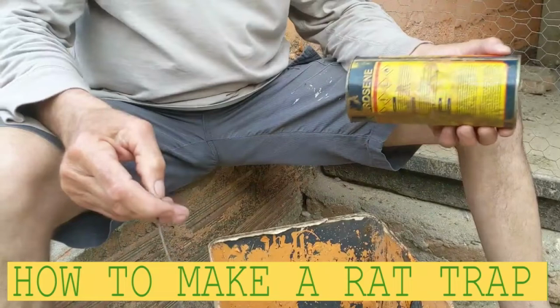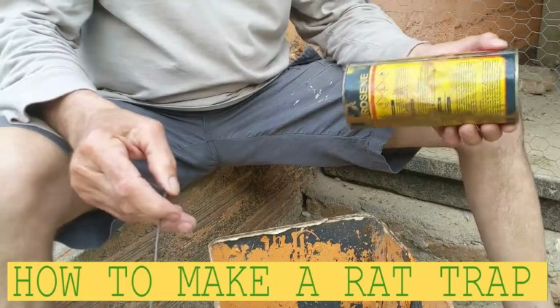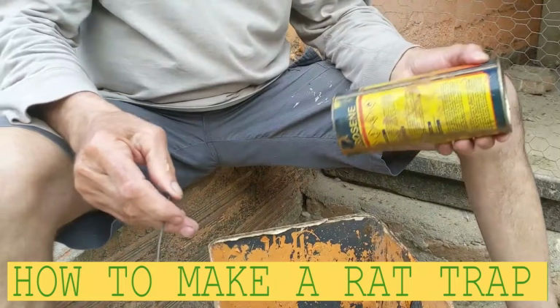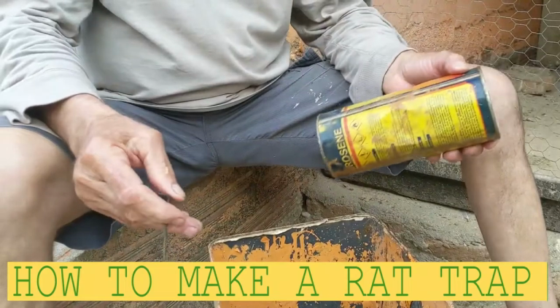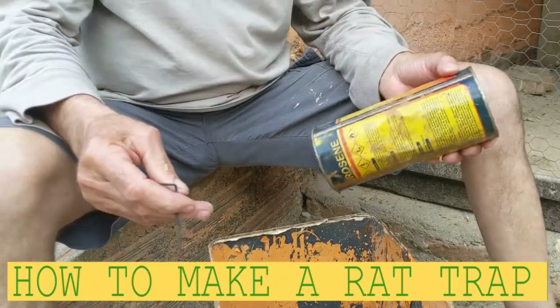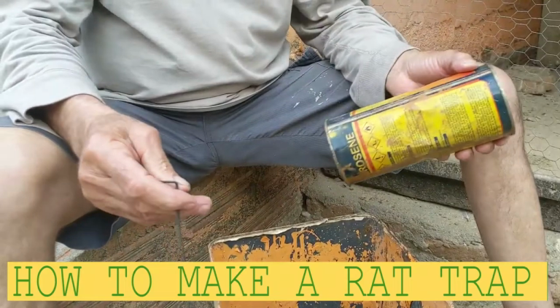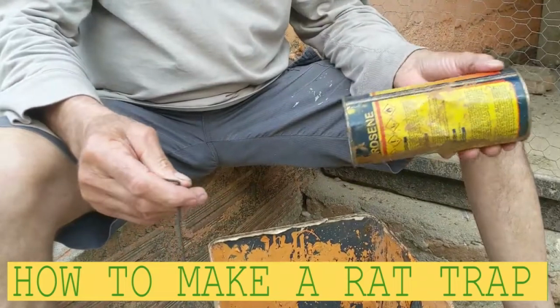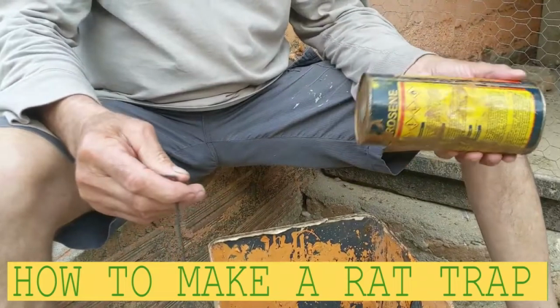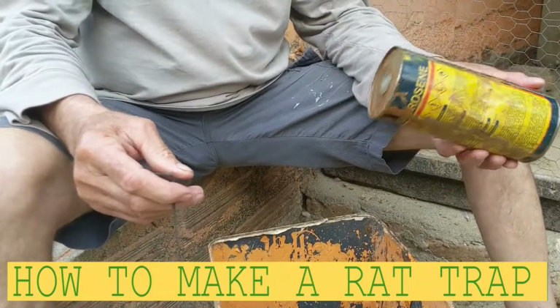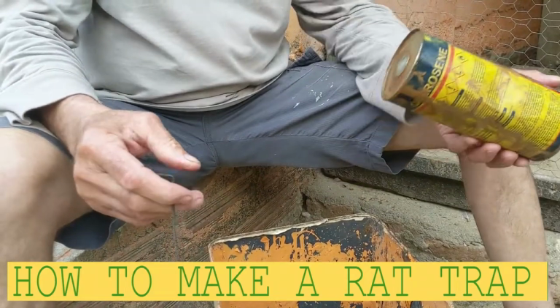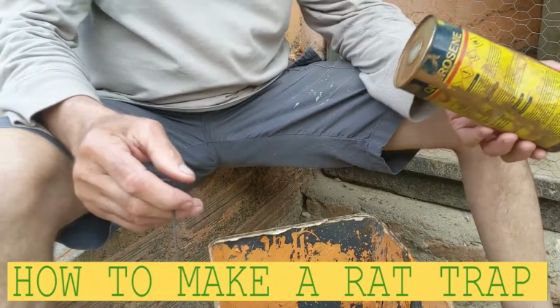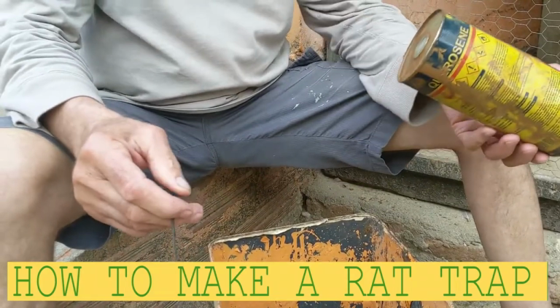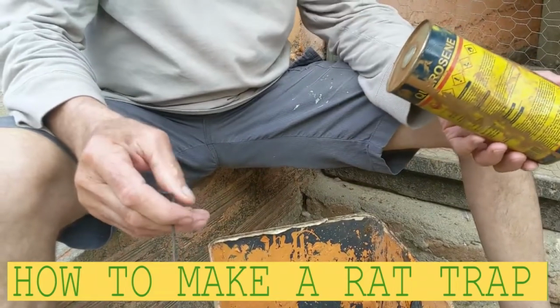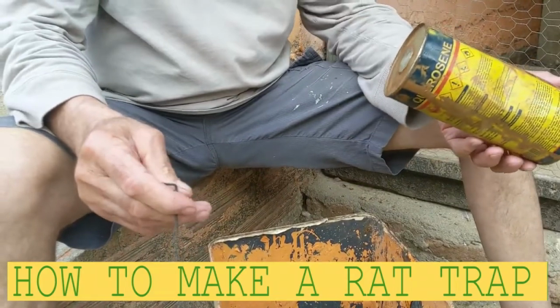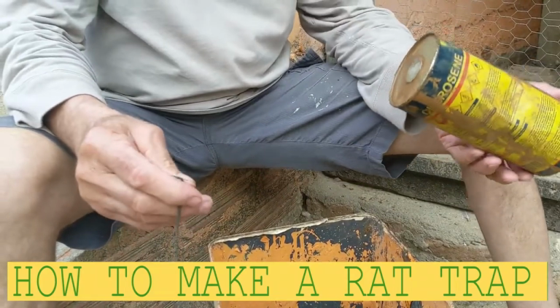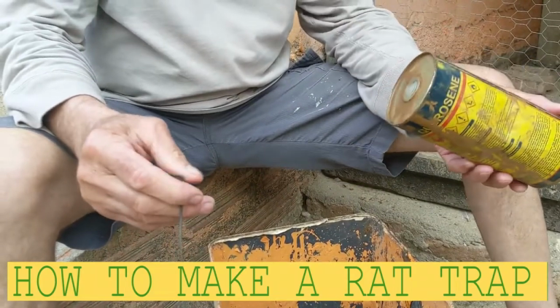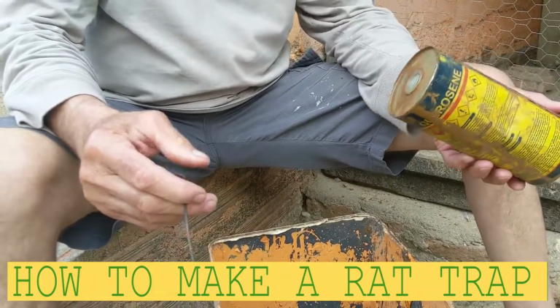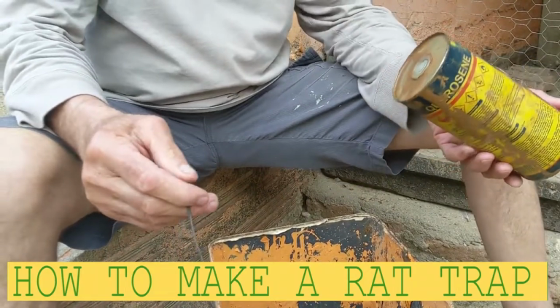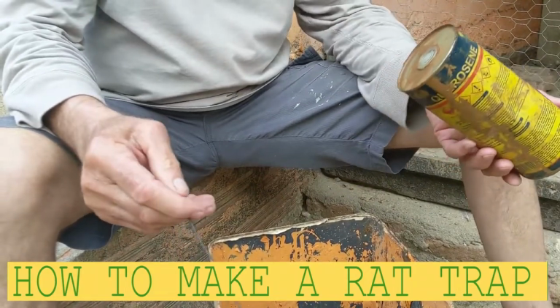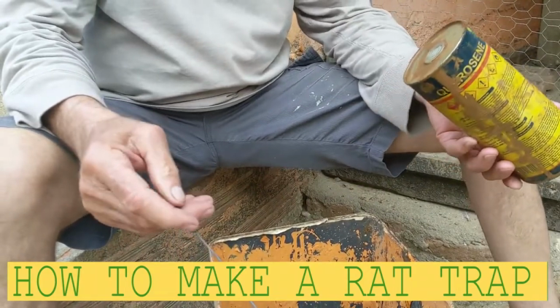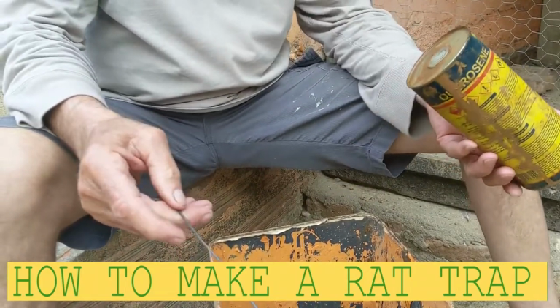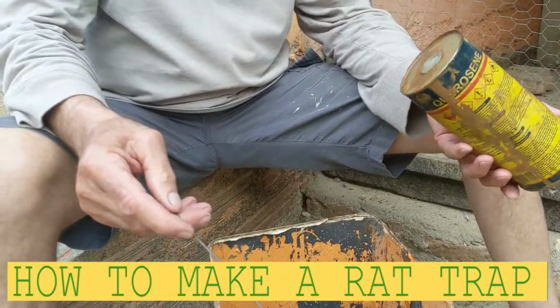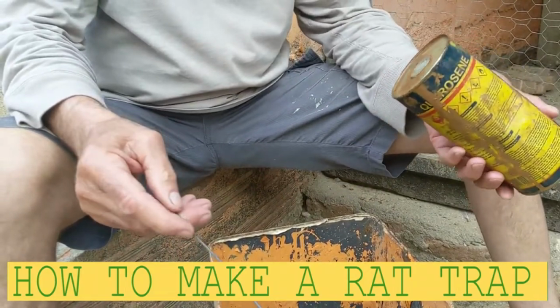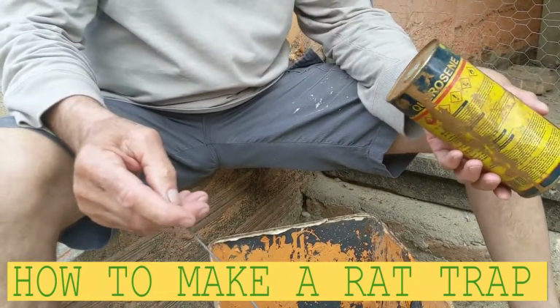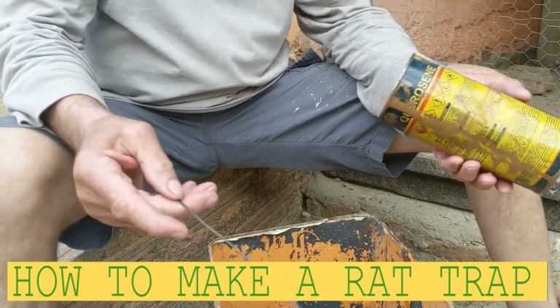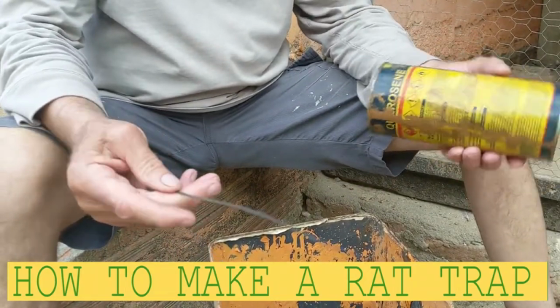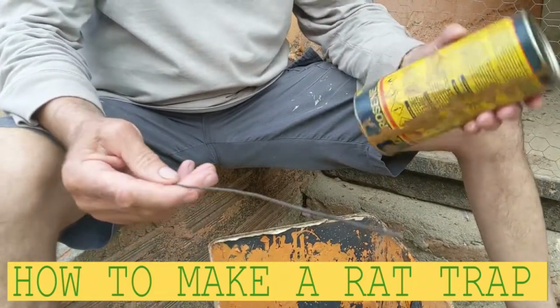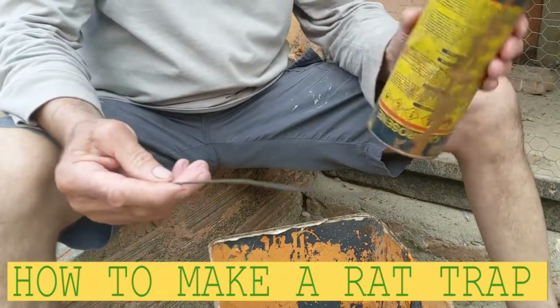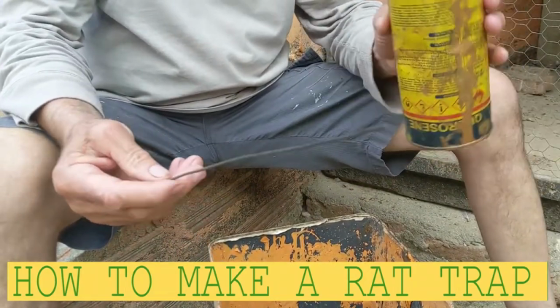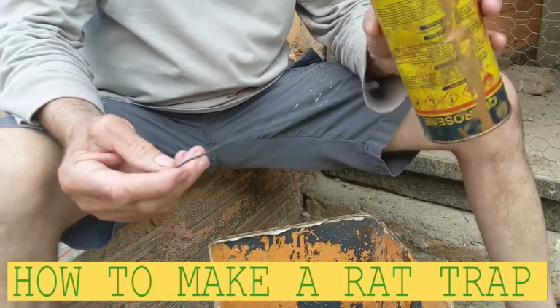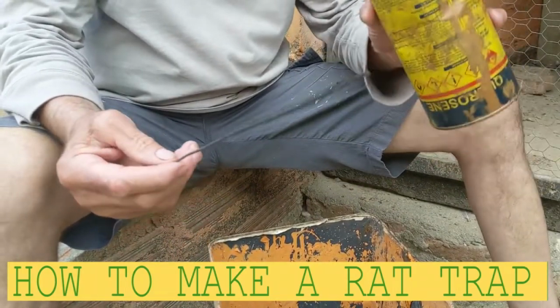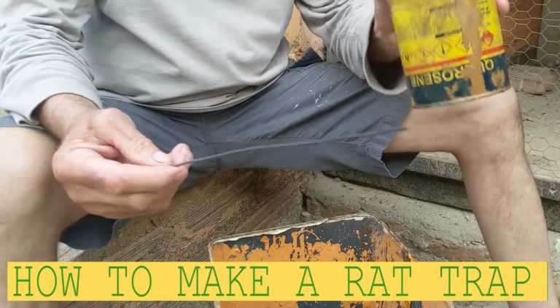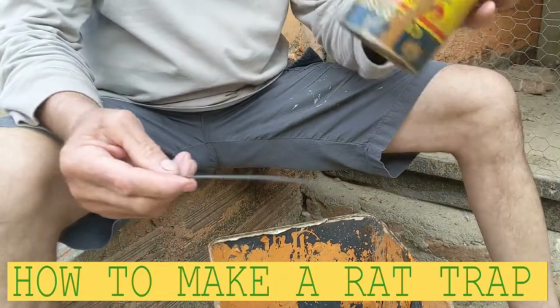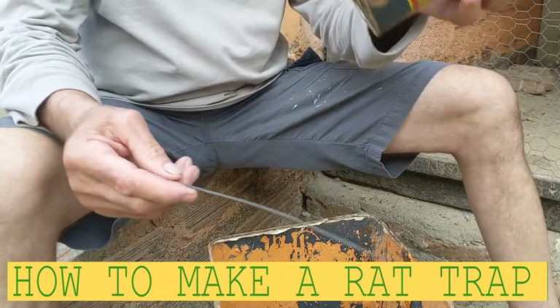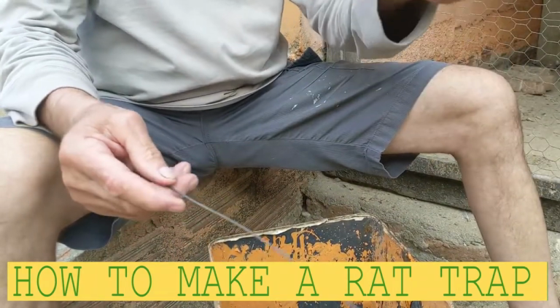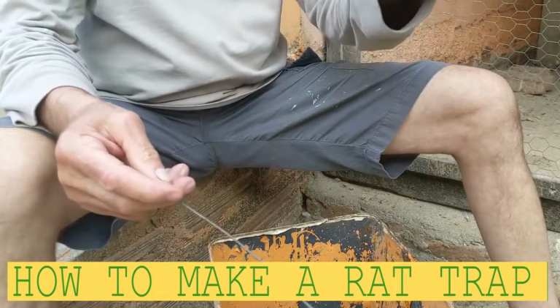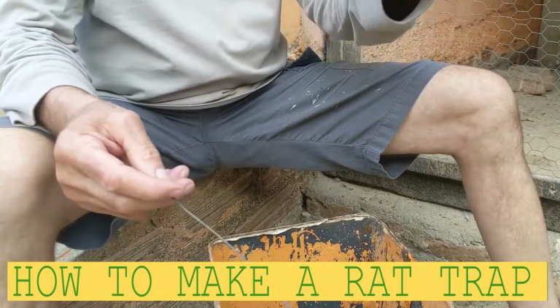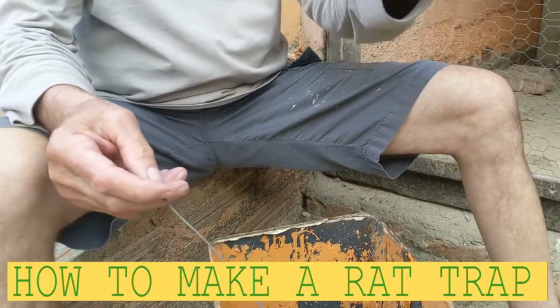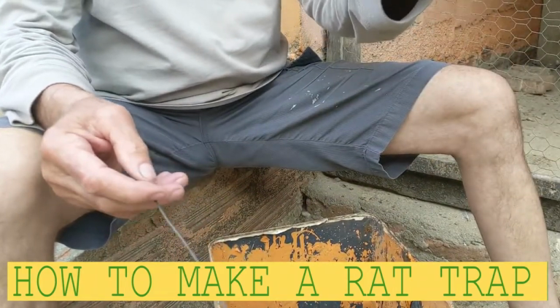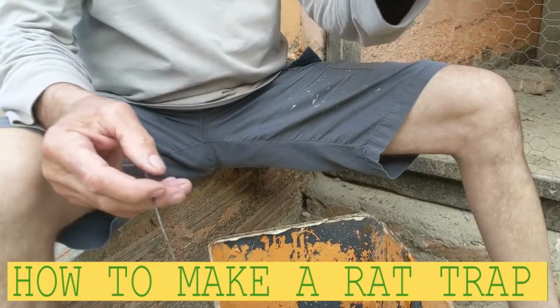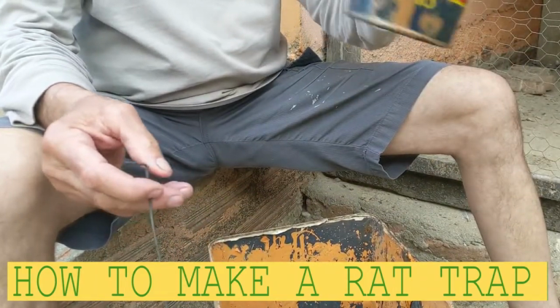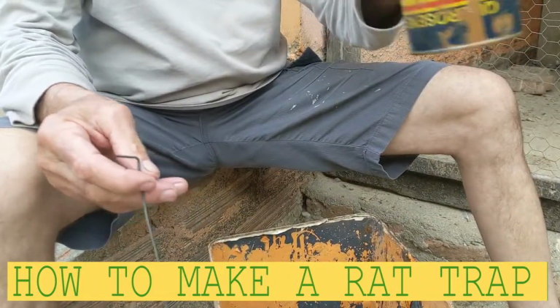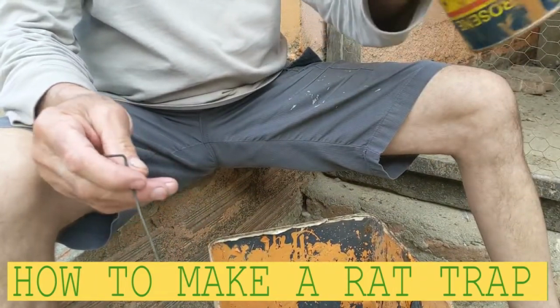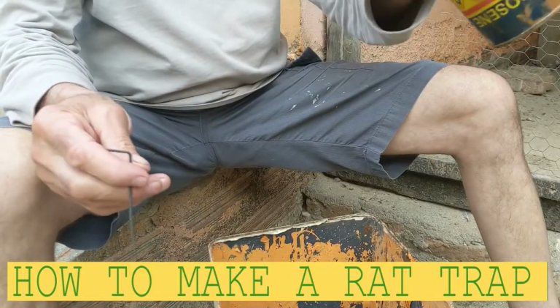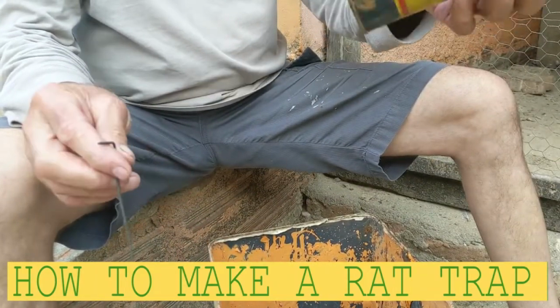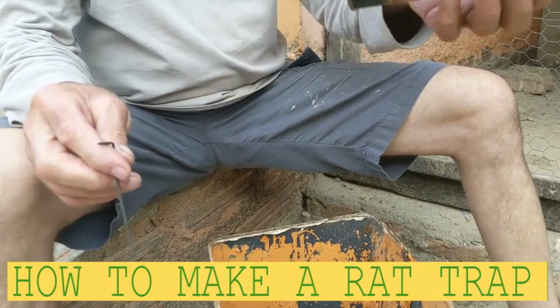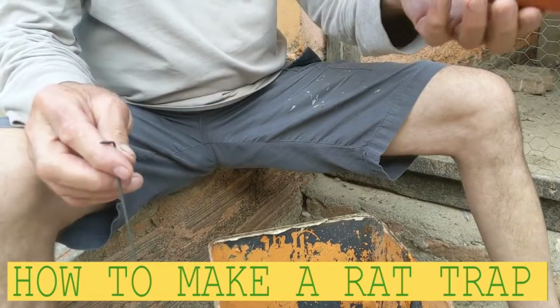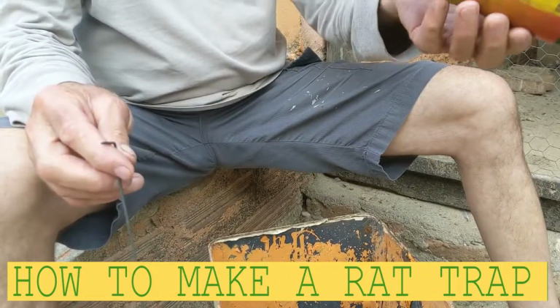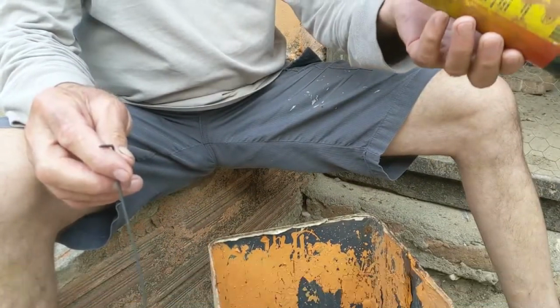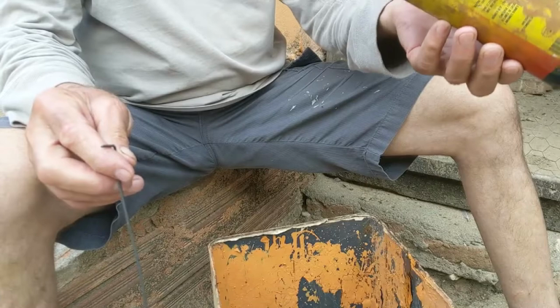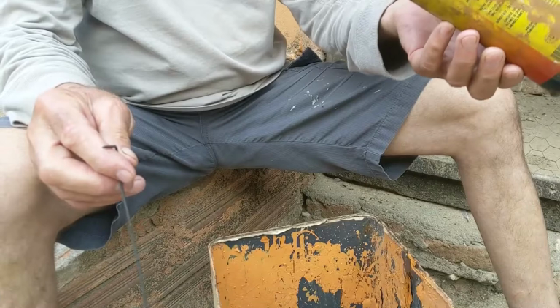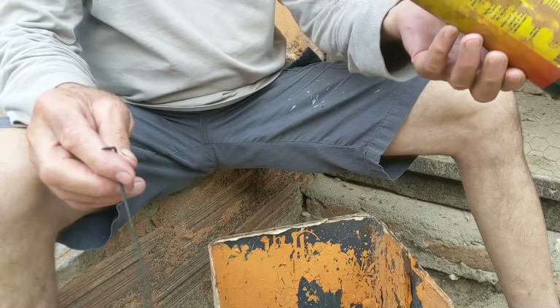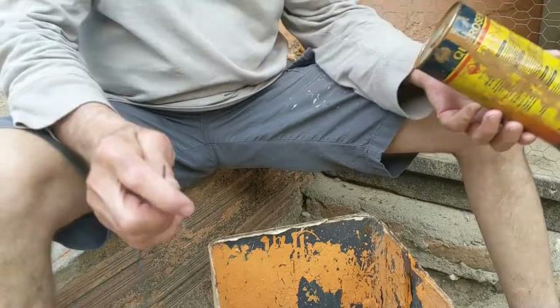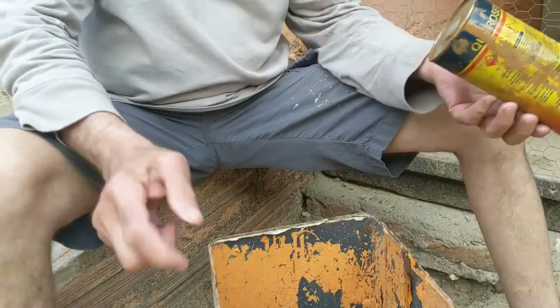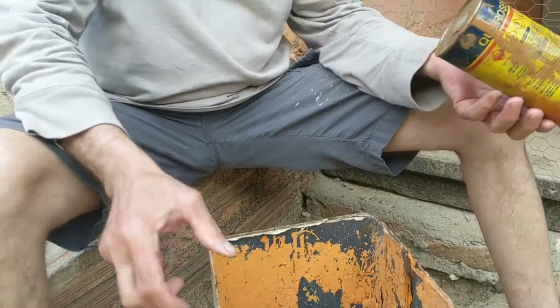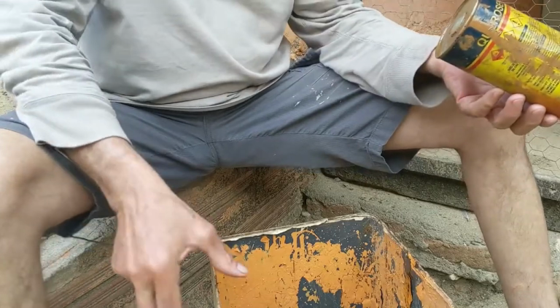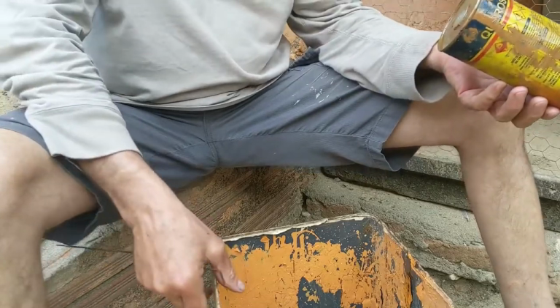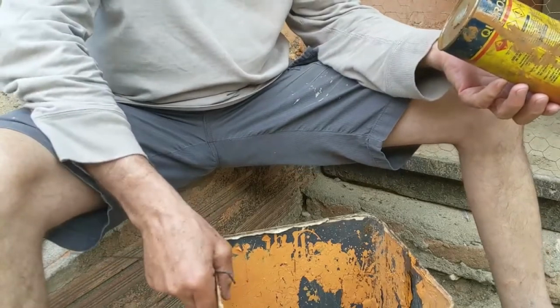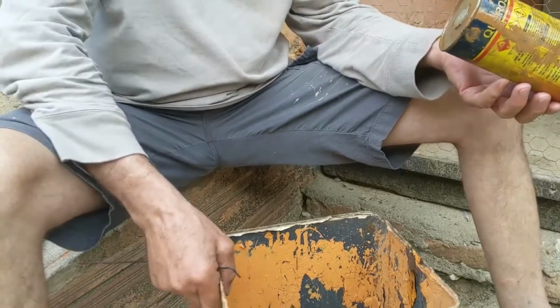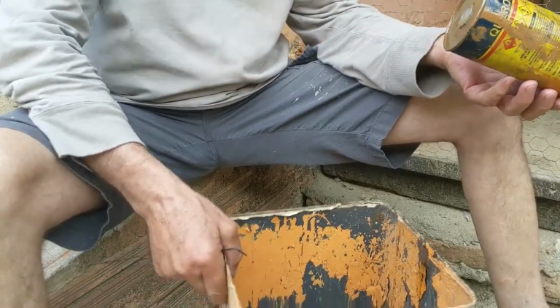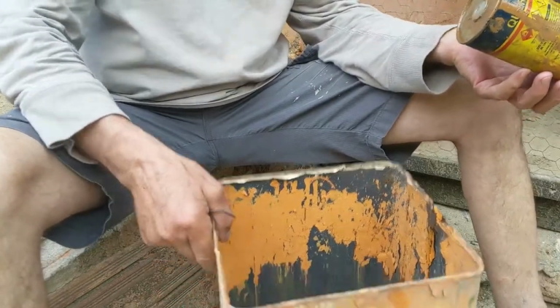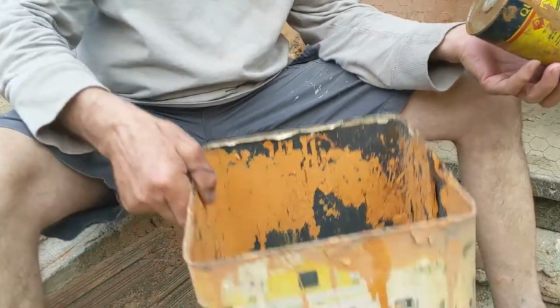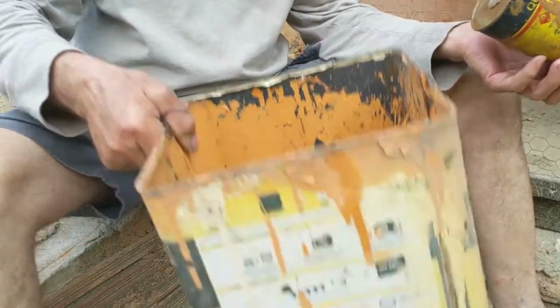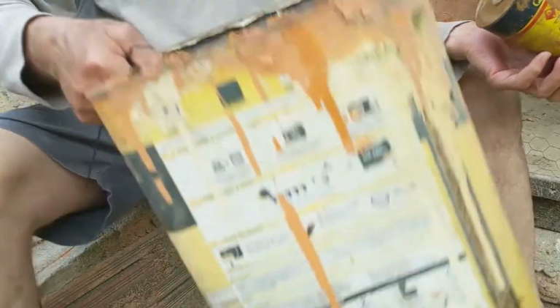Hello my friends, Bayani here. This video is gonna show you how to make a rat trap, nice and easy. I'm just here on the farm.